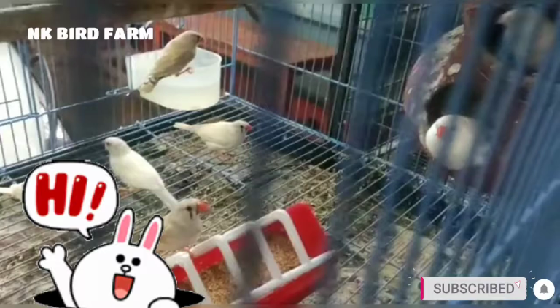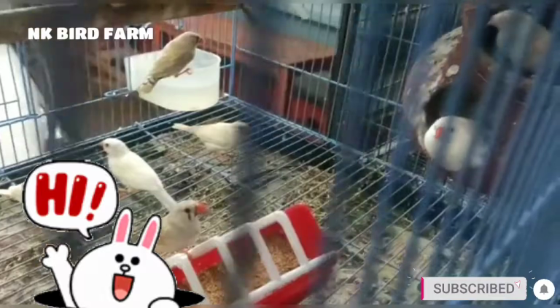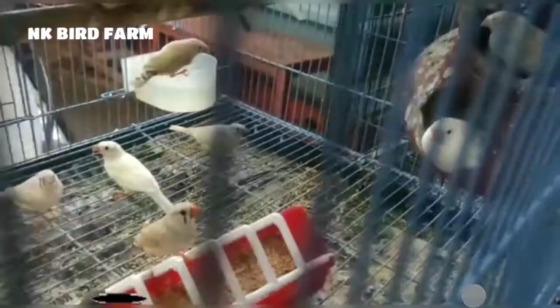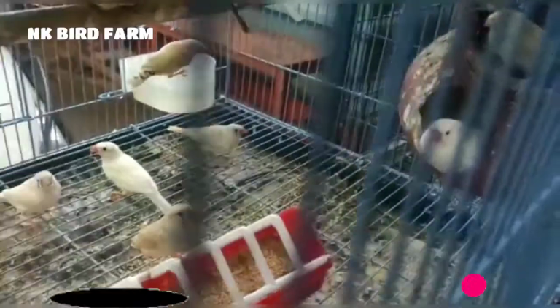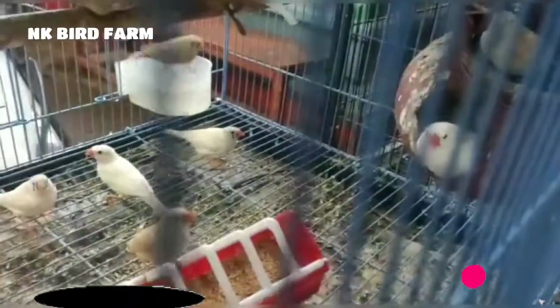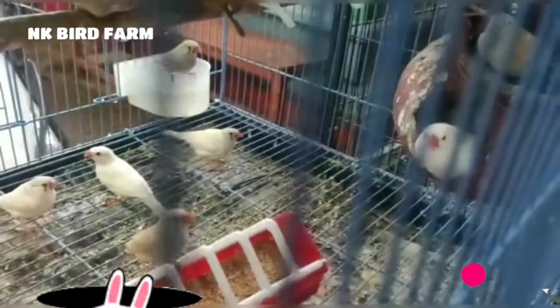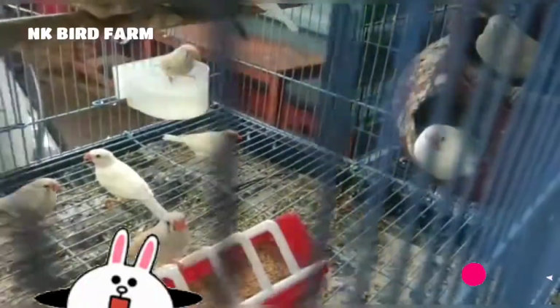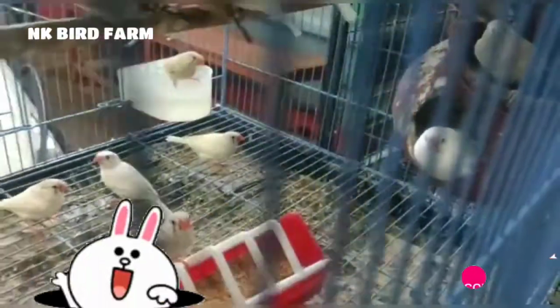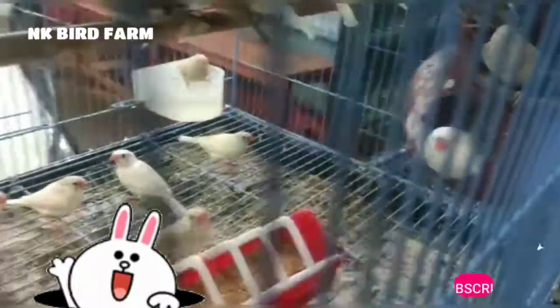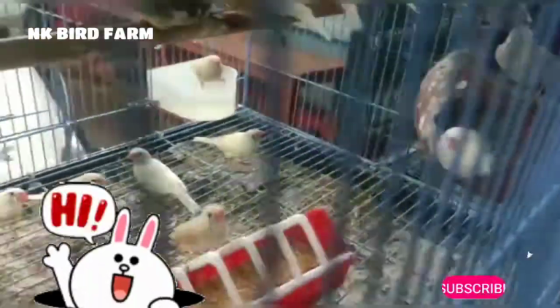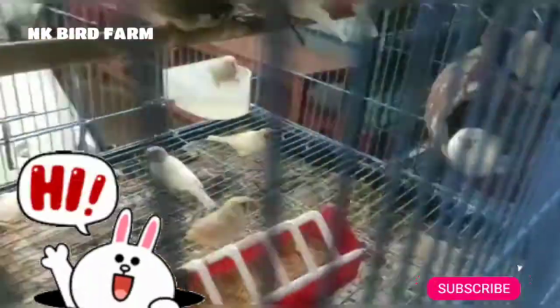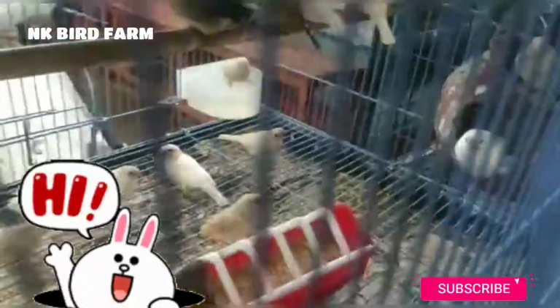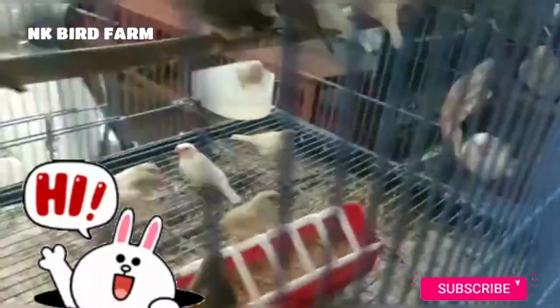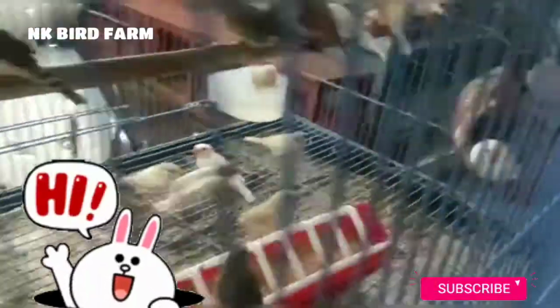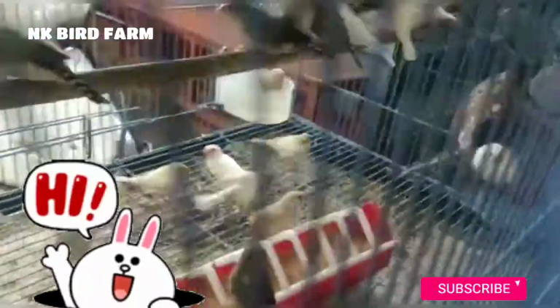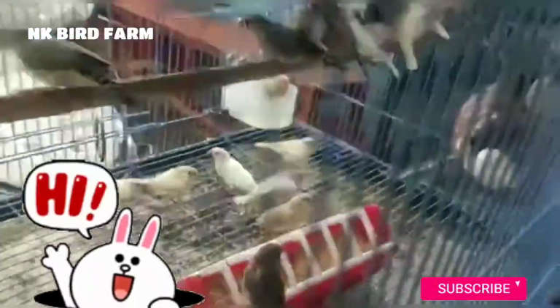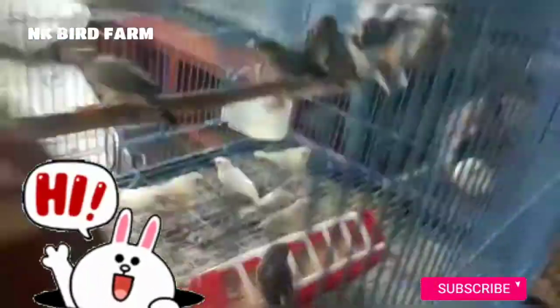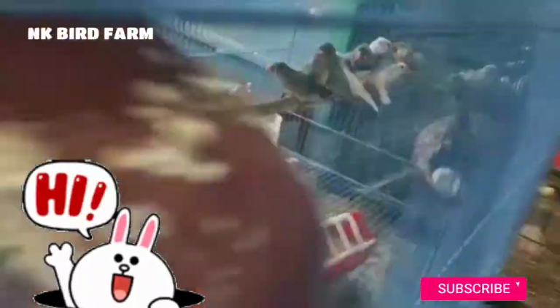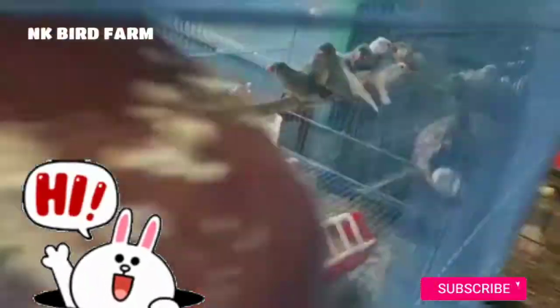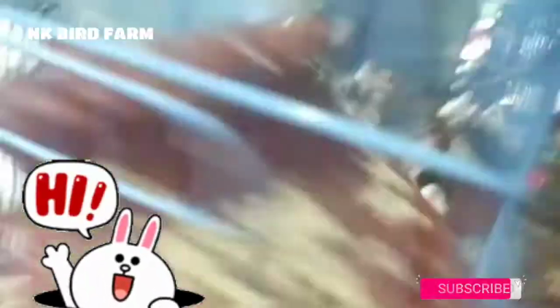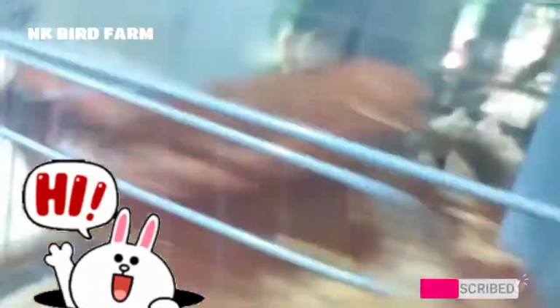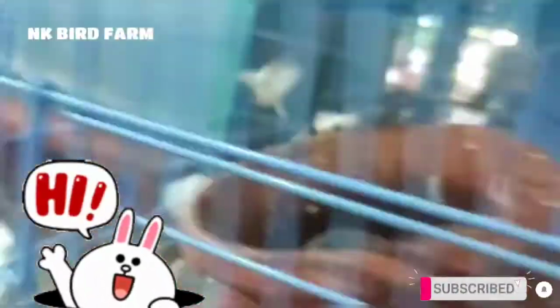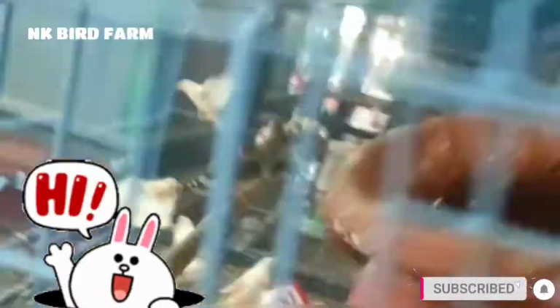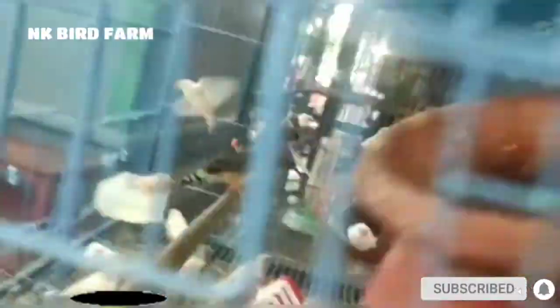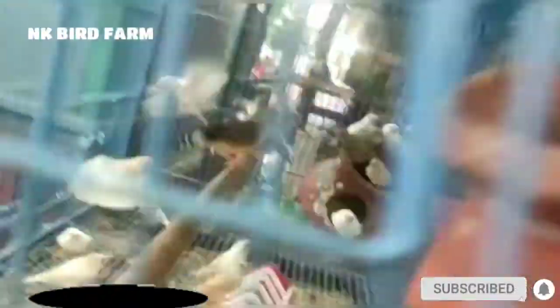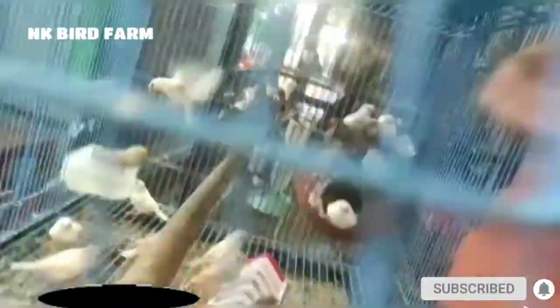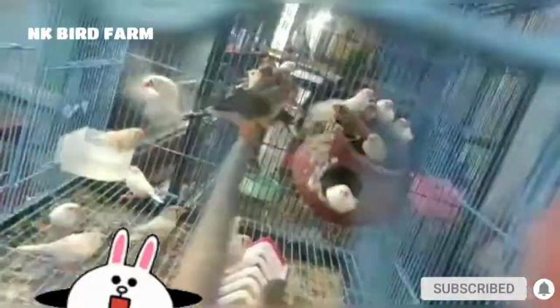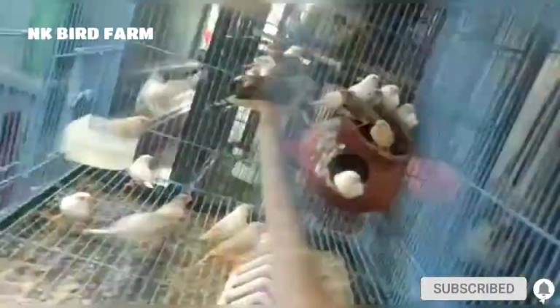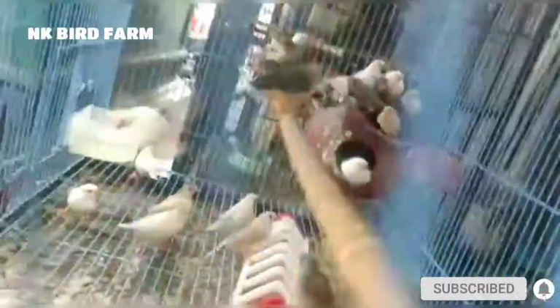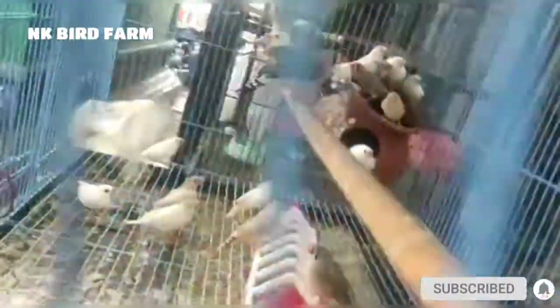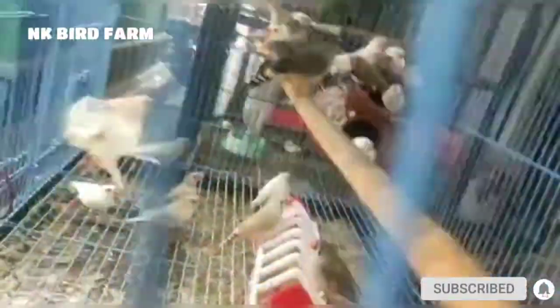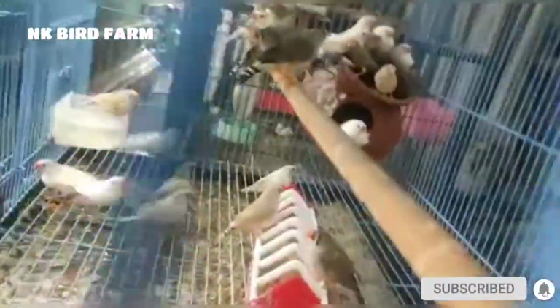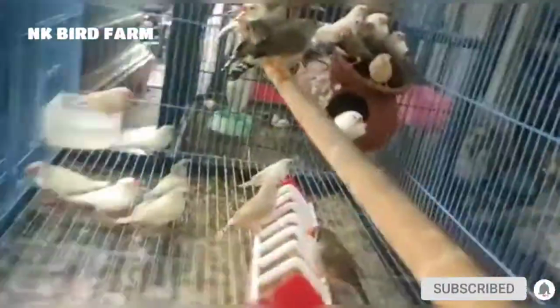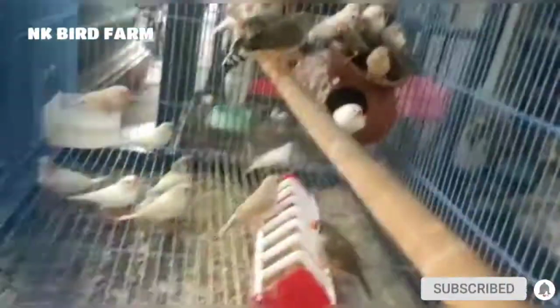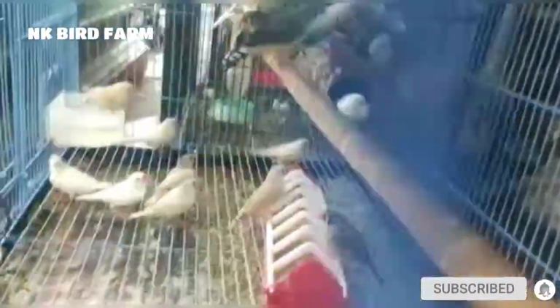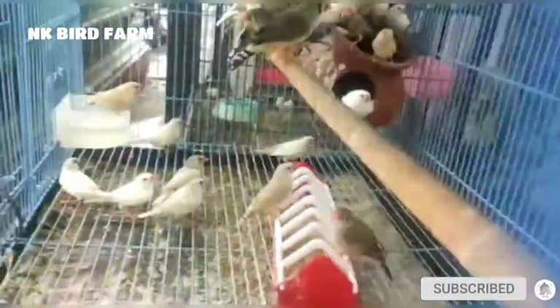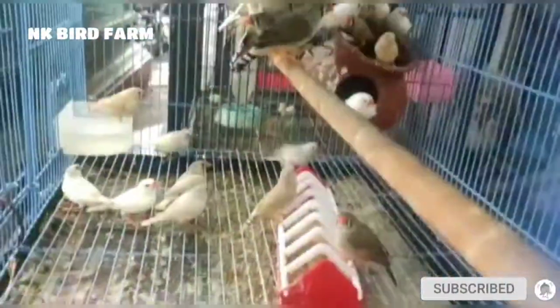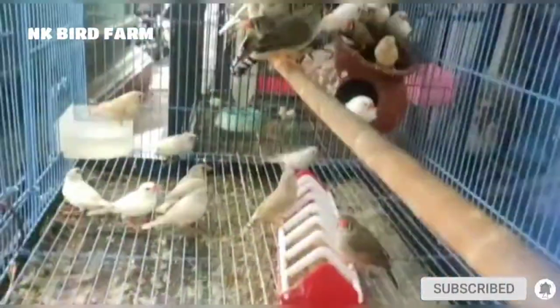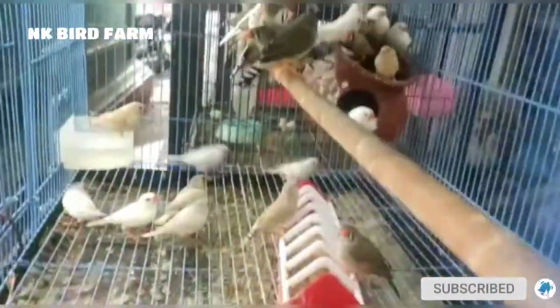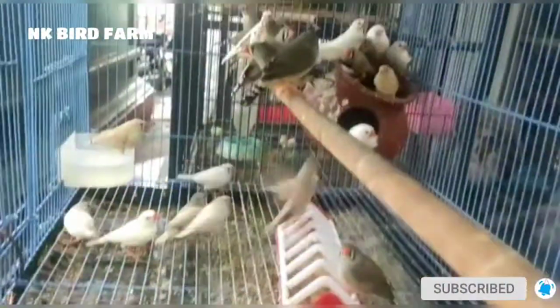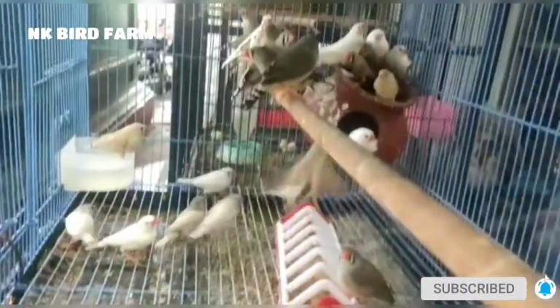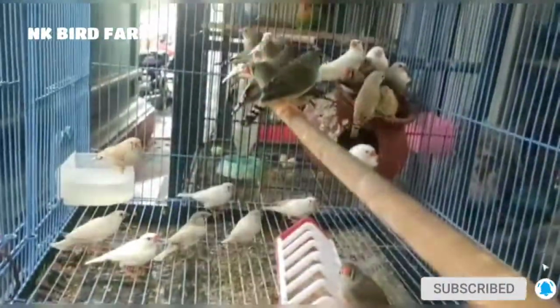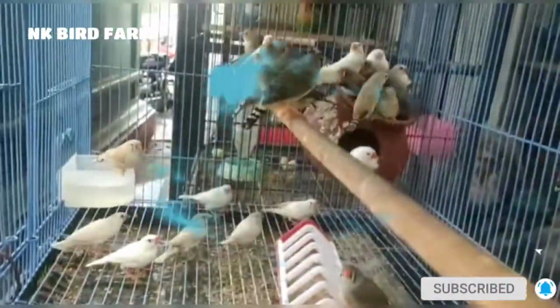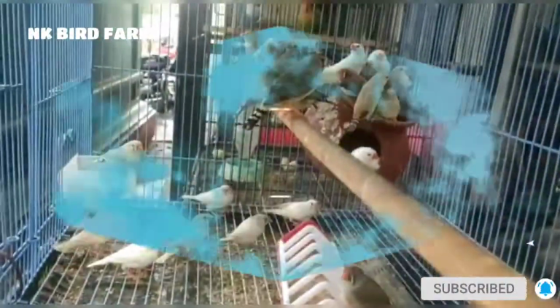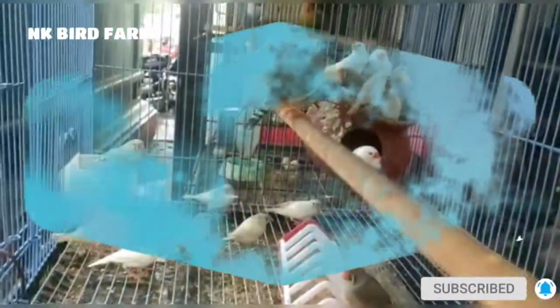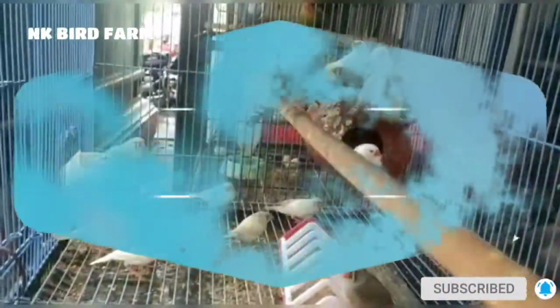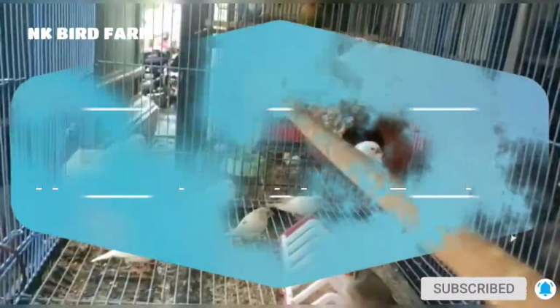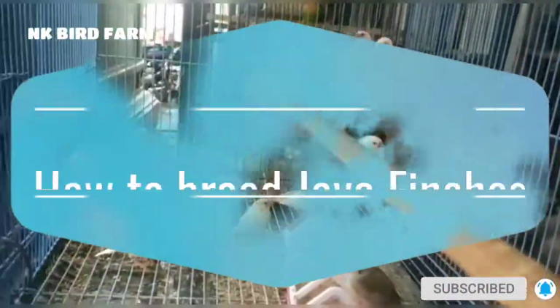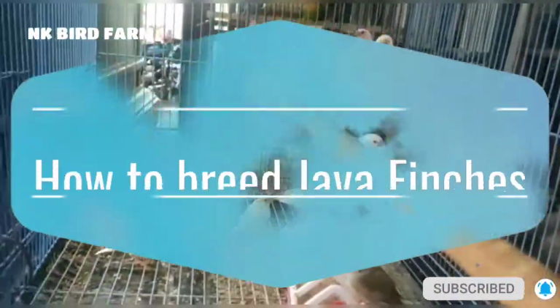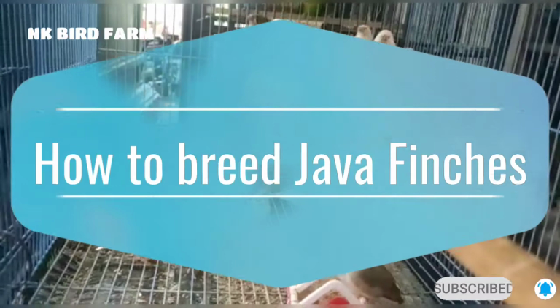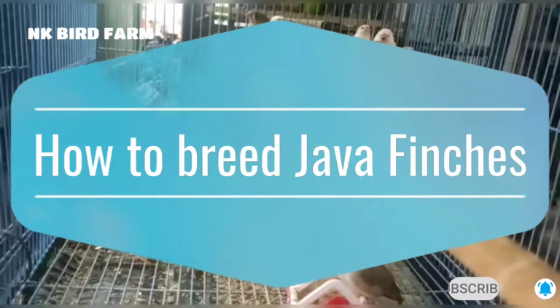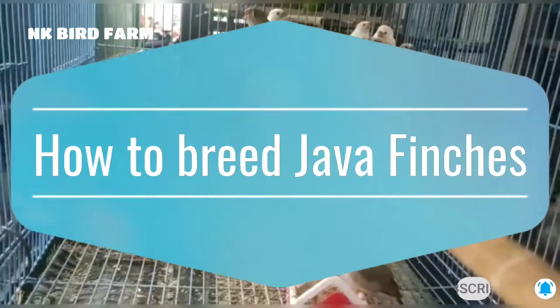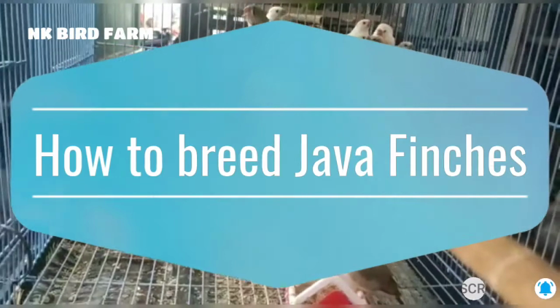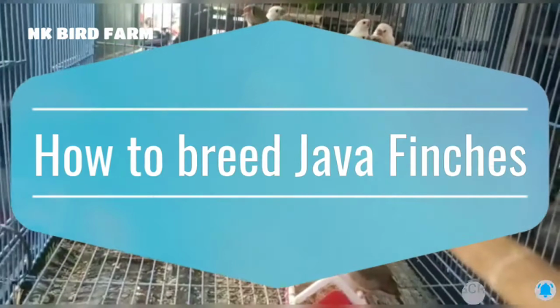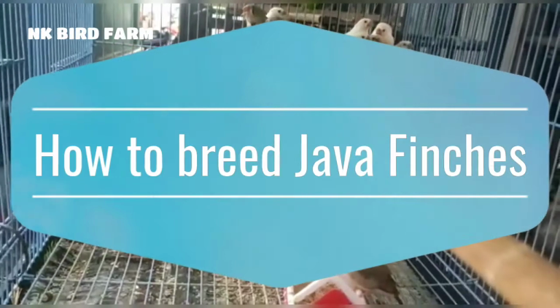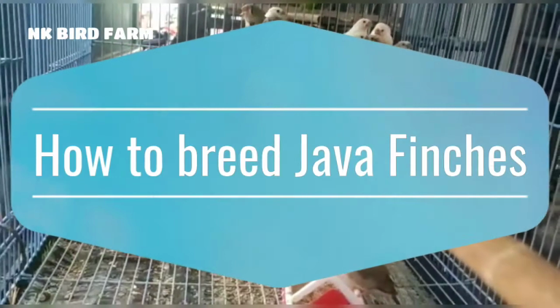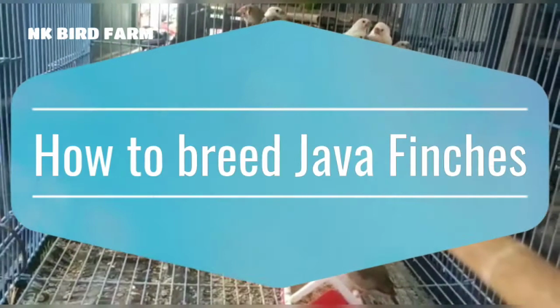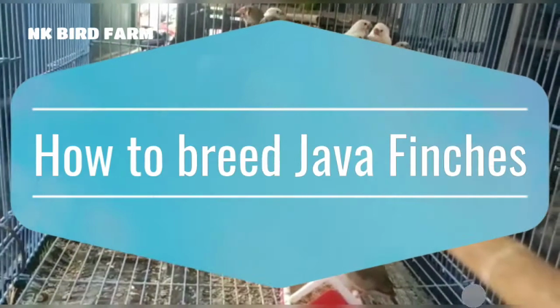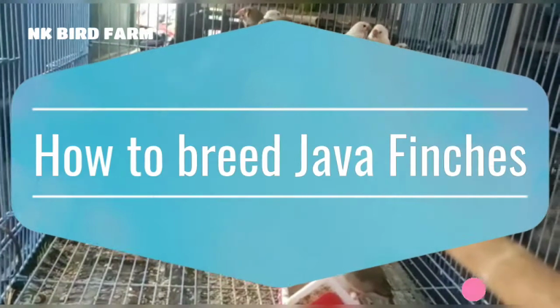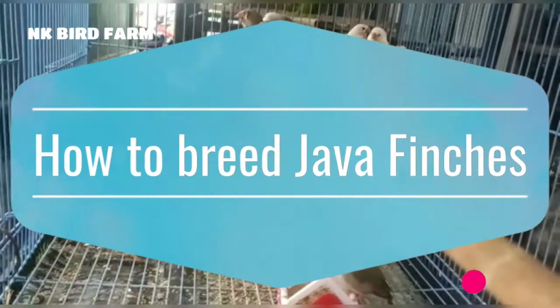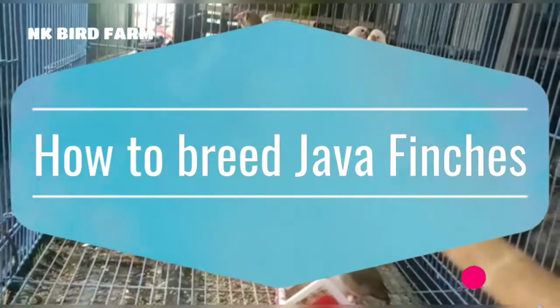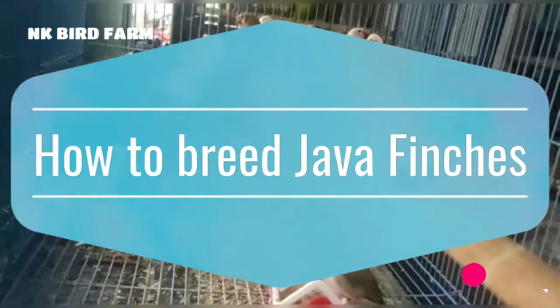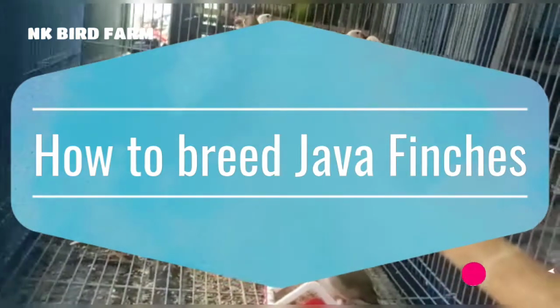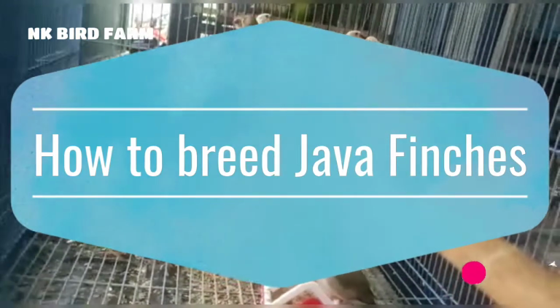Hi everyone, welcome to Uncable. Here we will see Java Finches with full breeding and care.